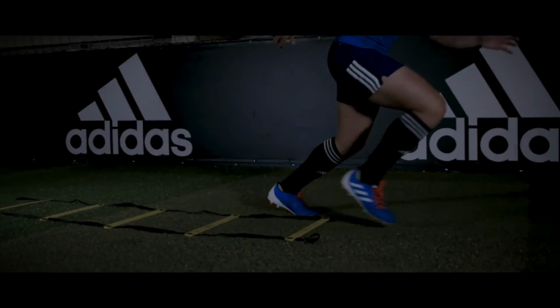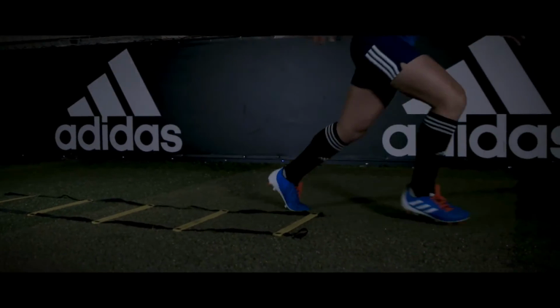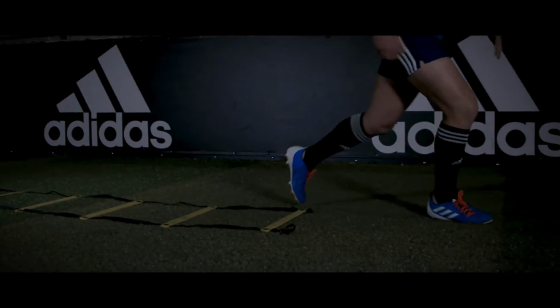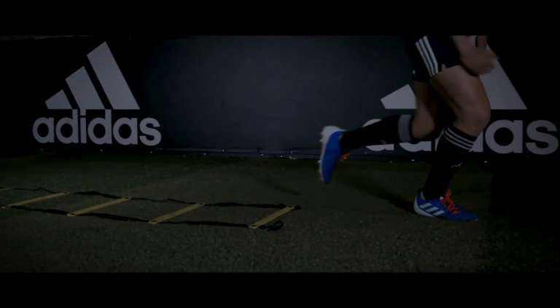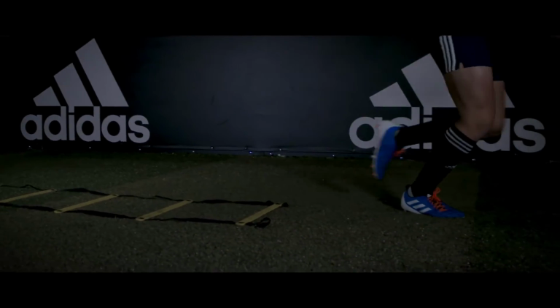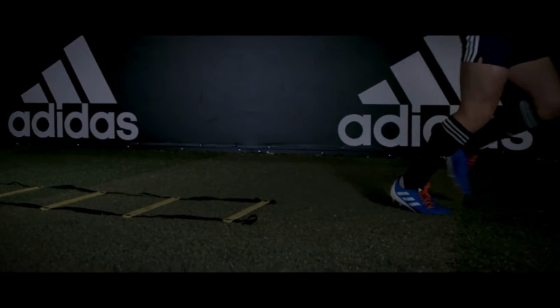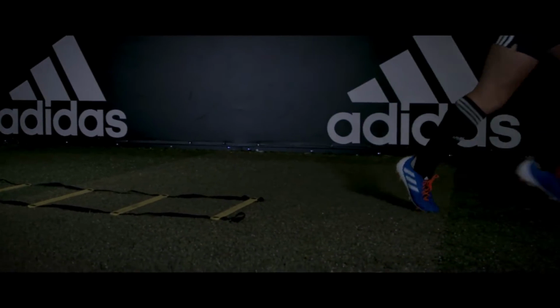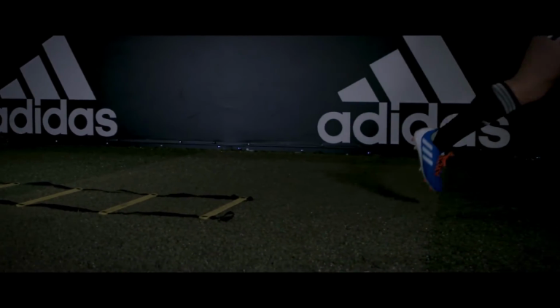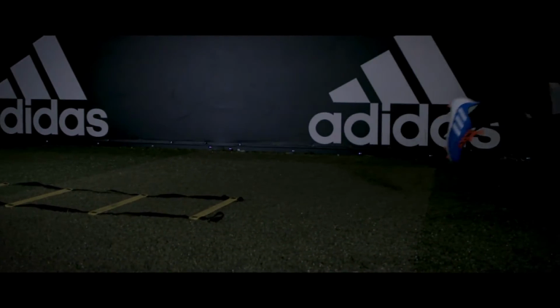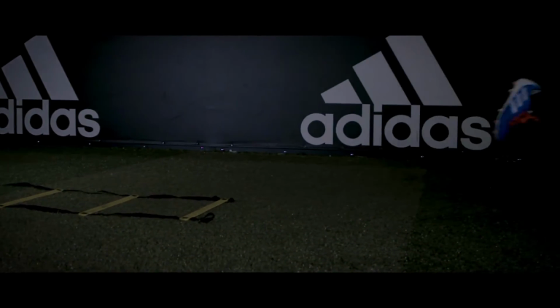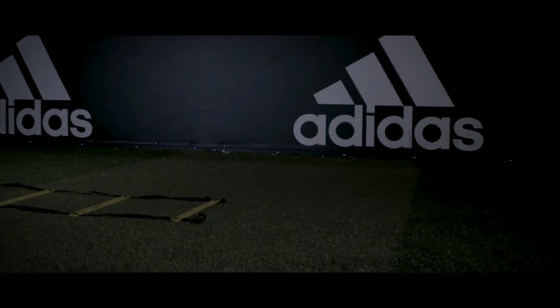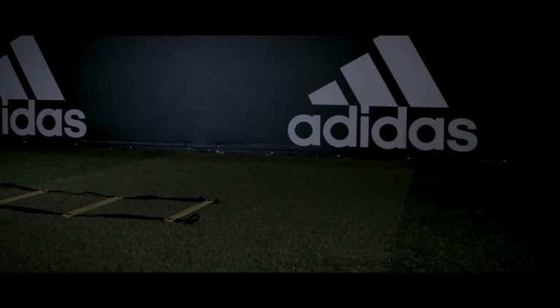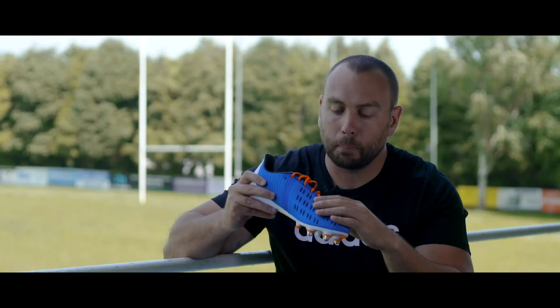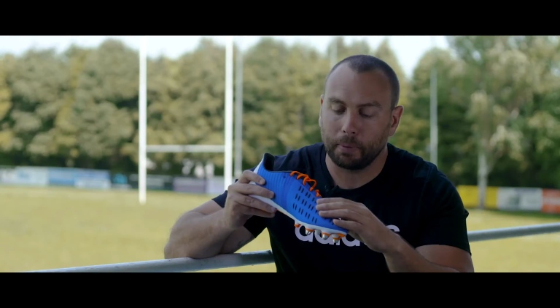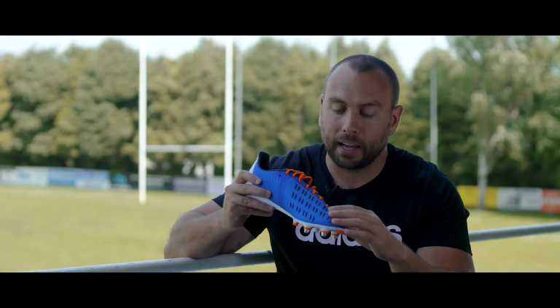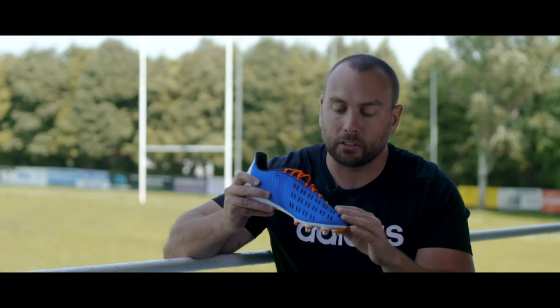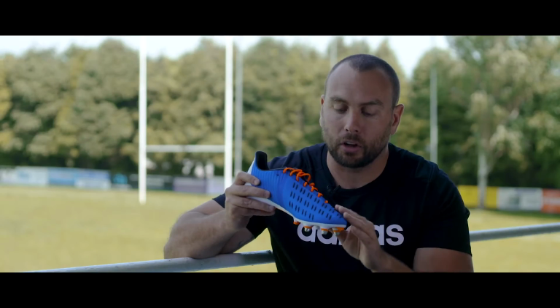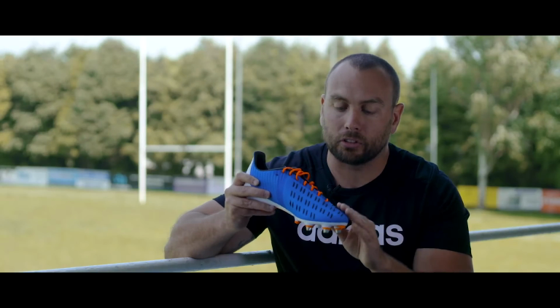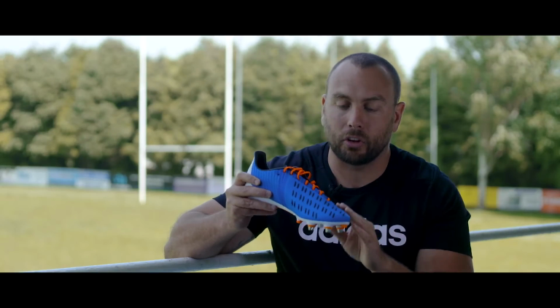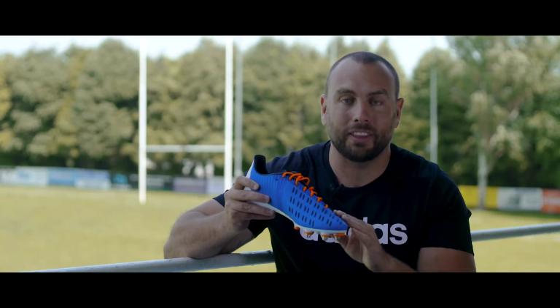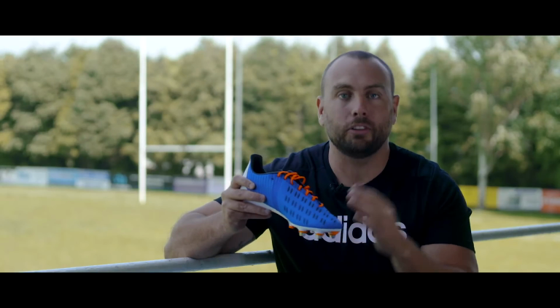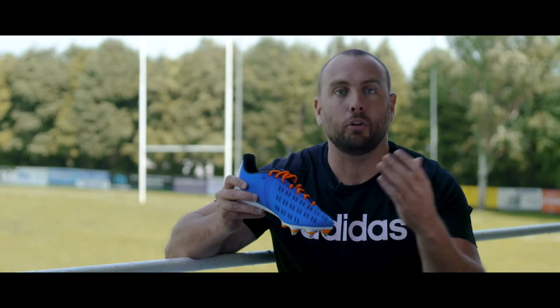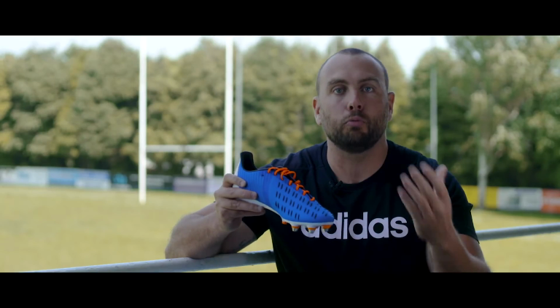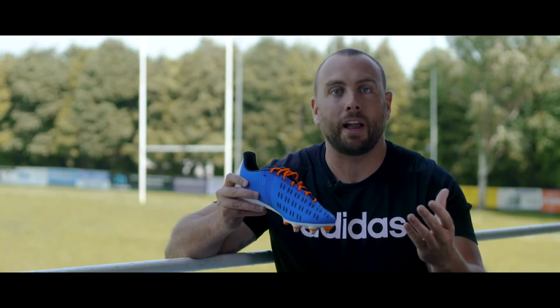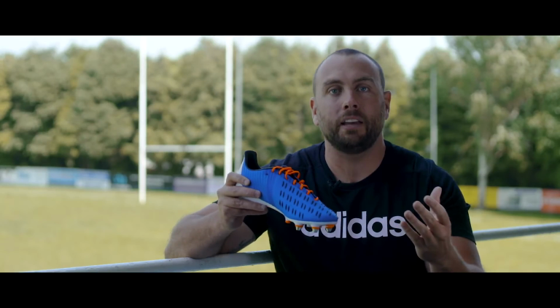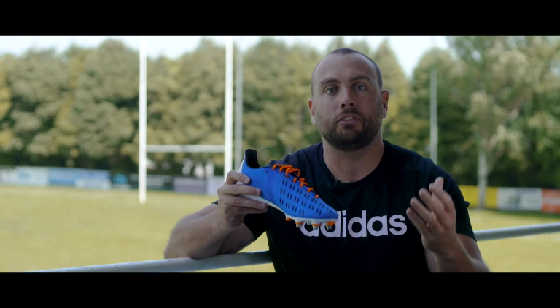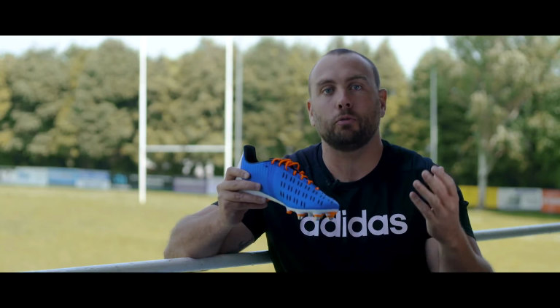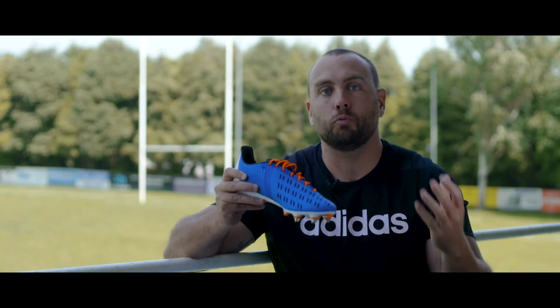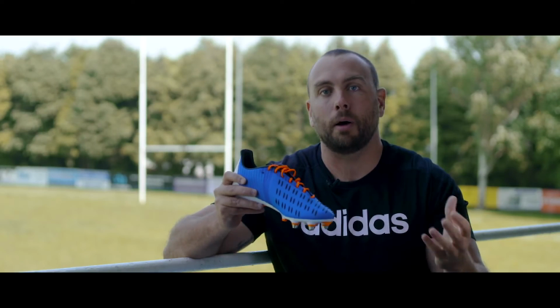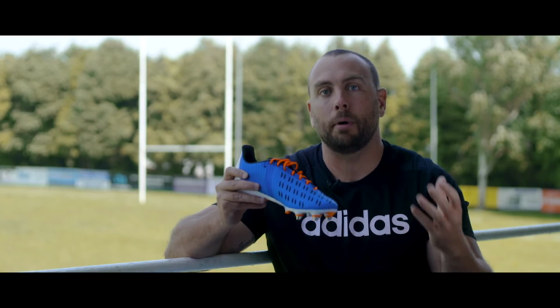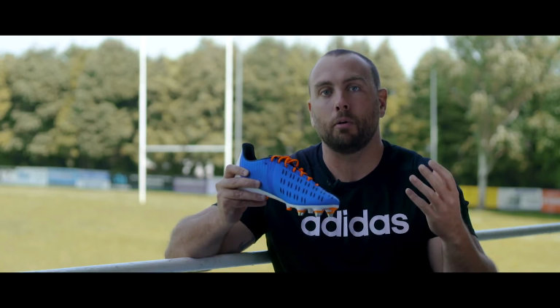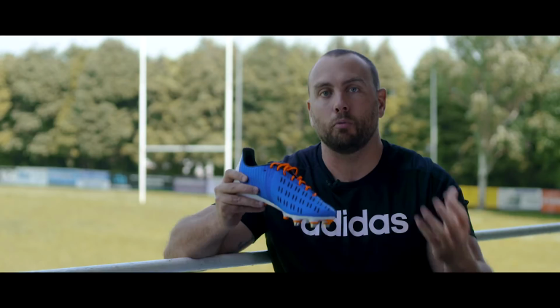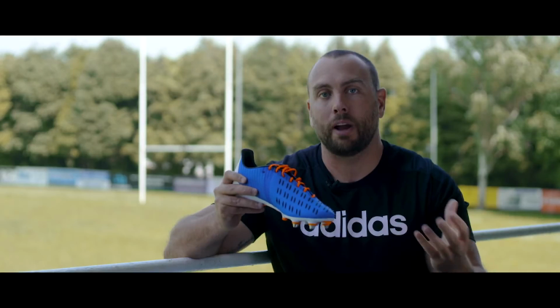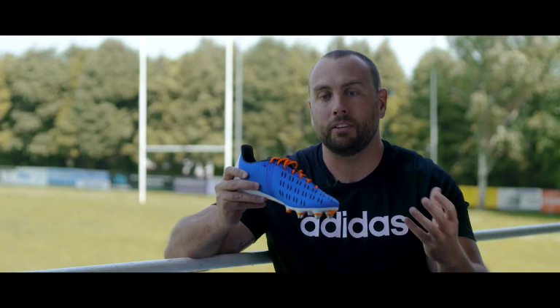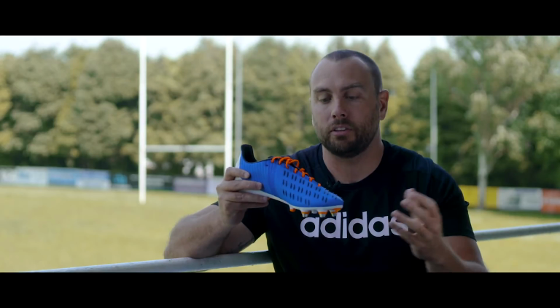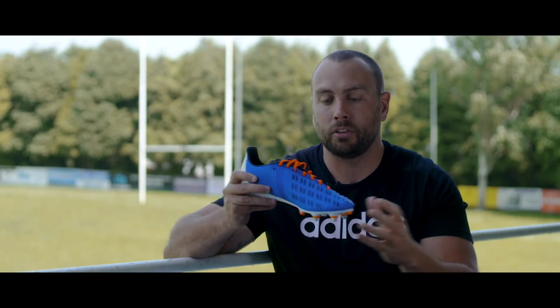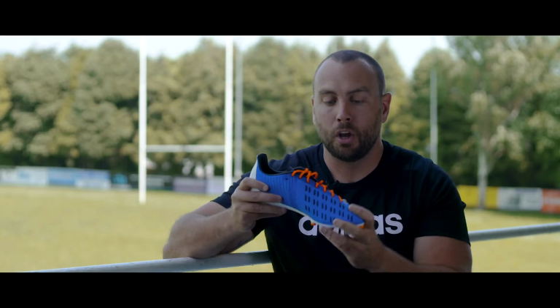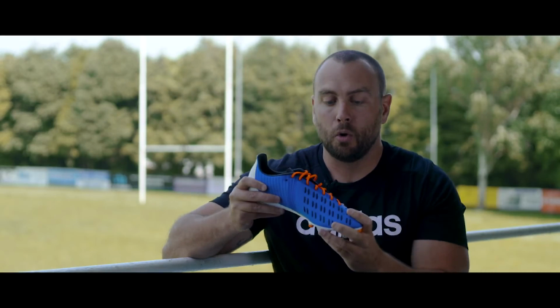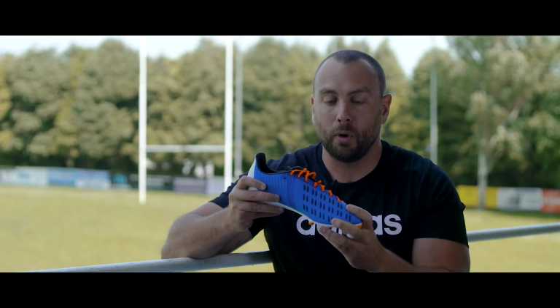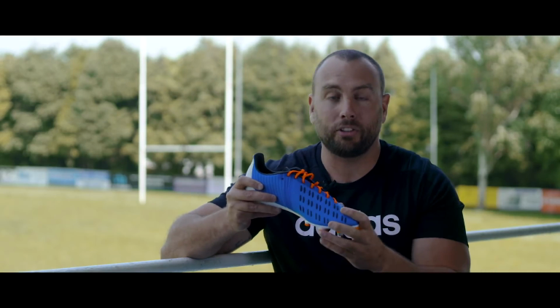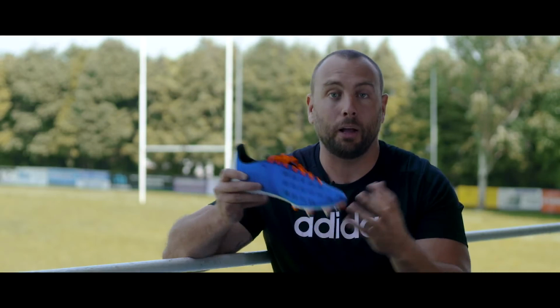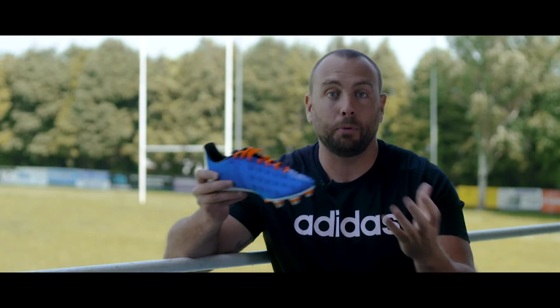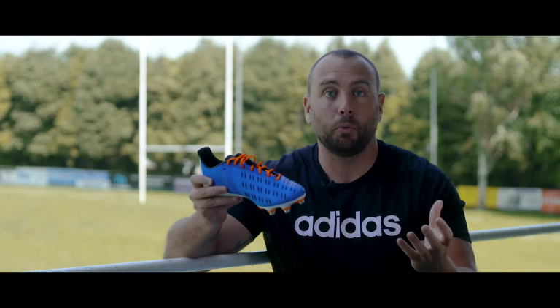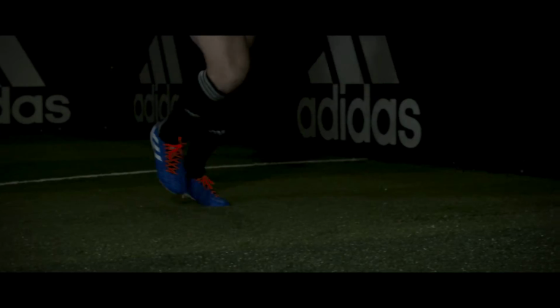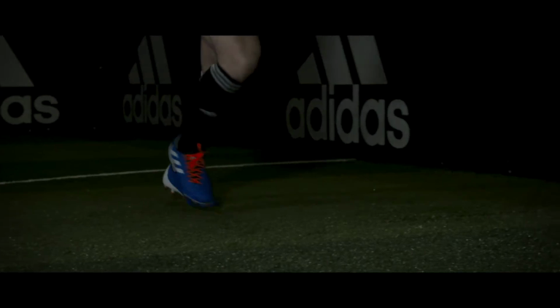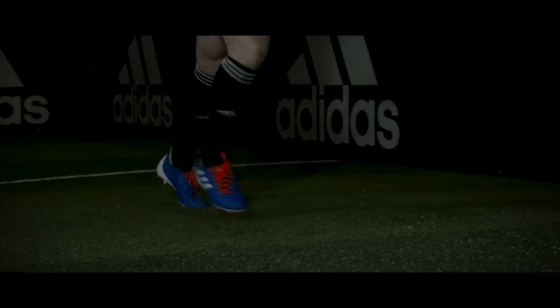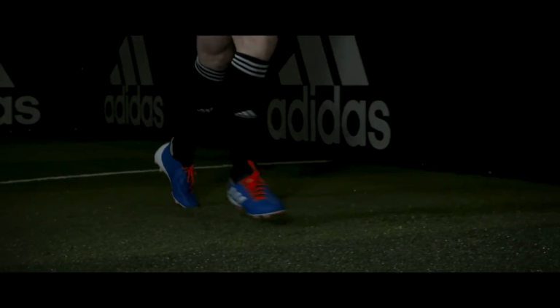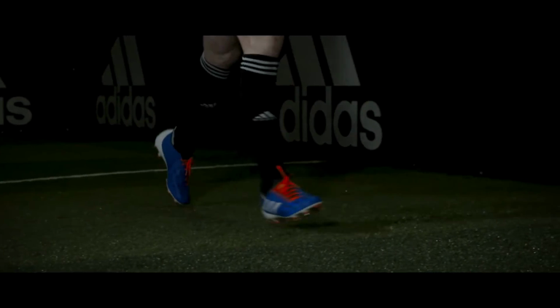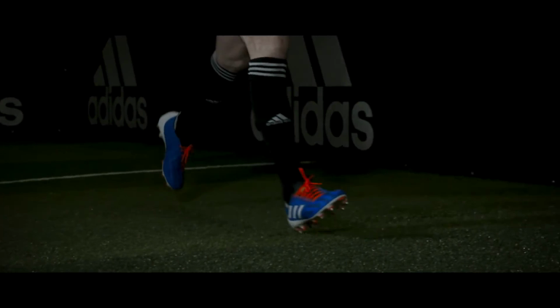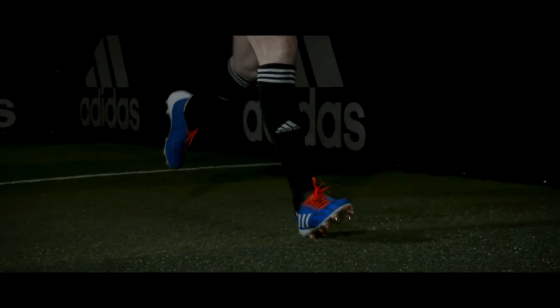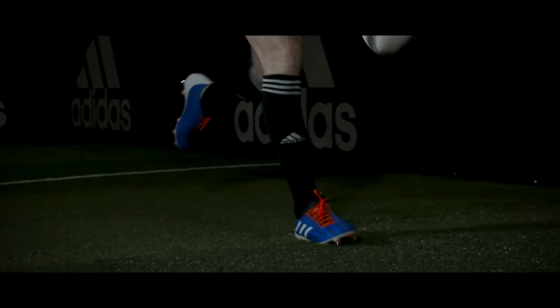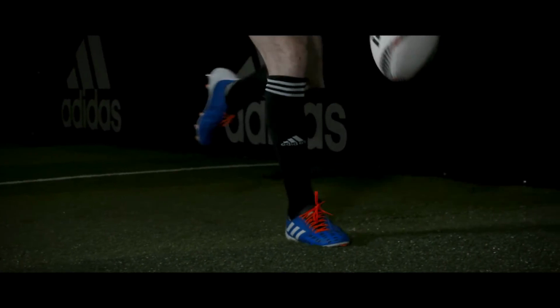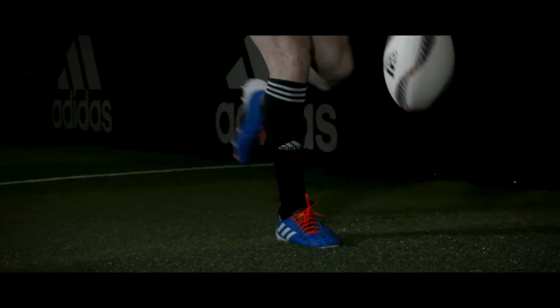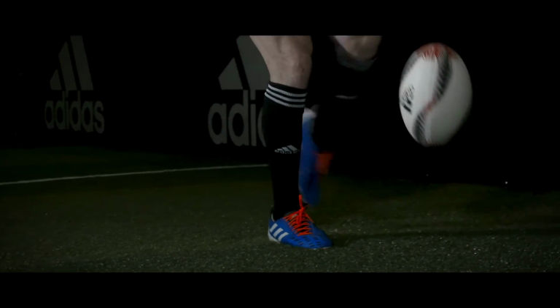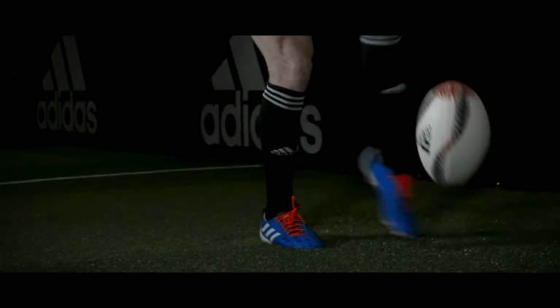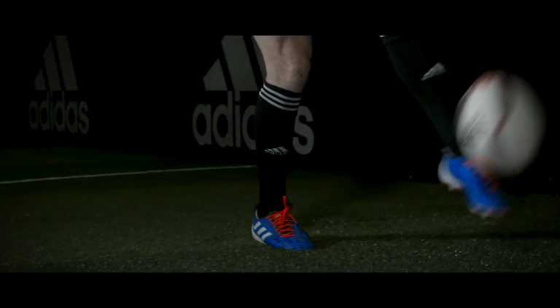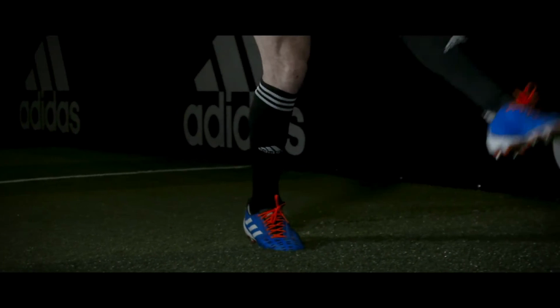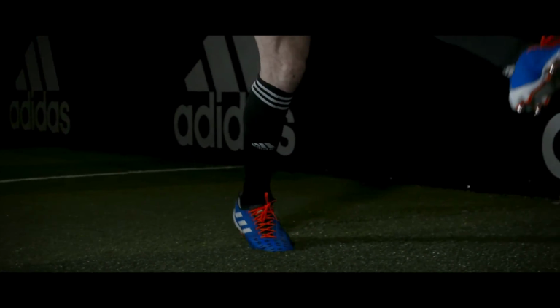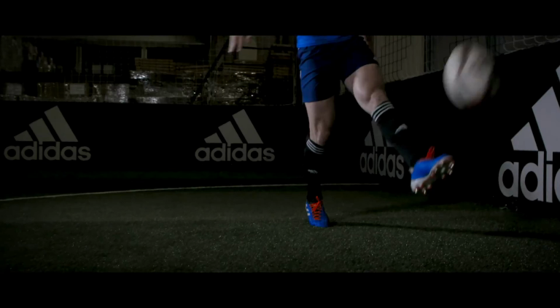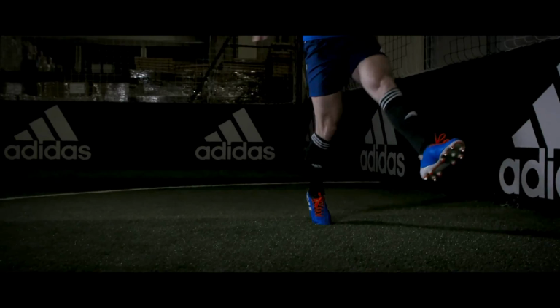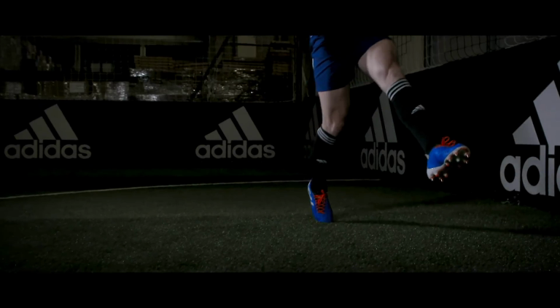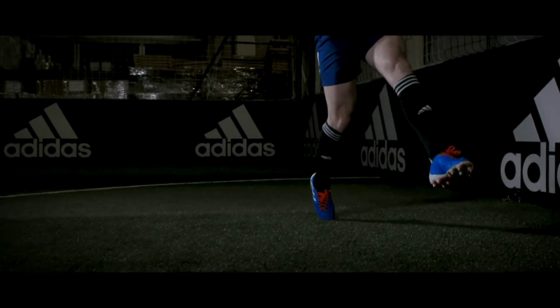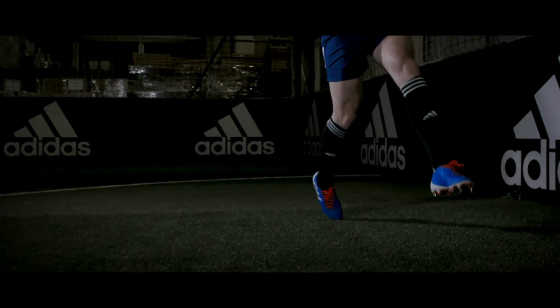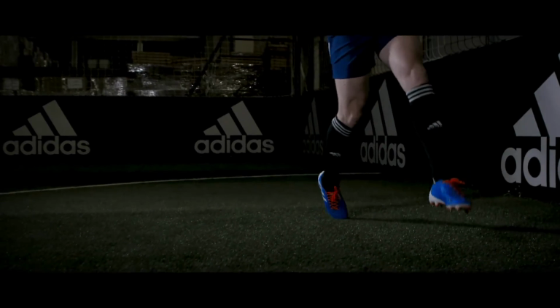Now if you're wondering what these little black dots are, these are raised rubber razors, which help you with your kicking accuracy in all conditions.